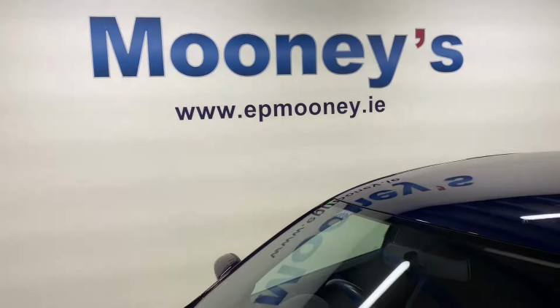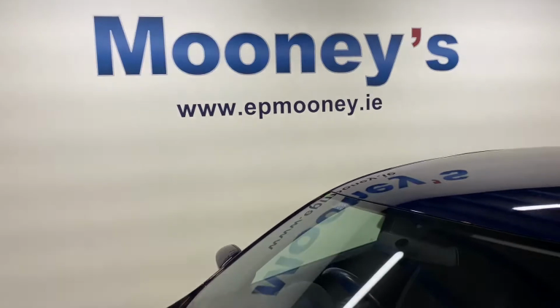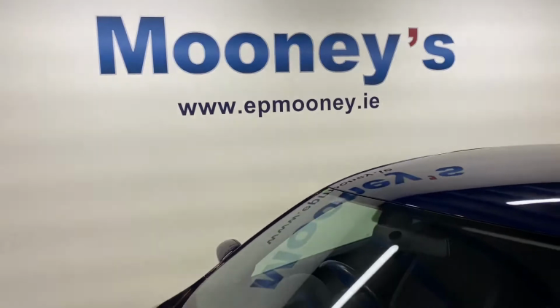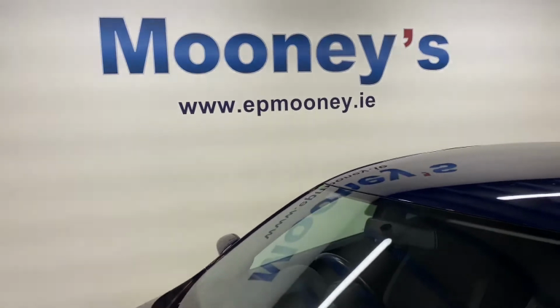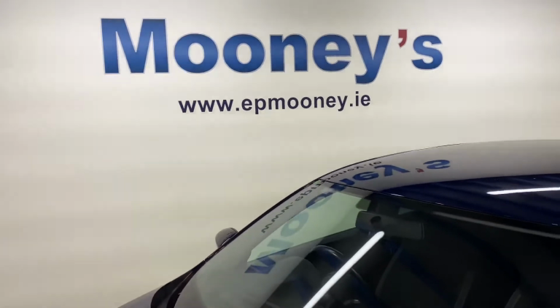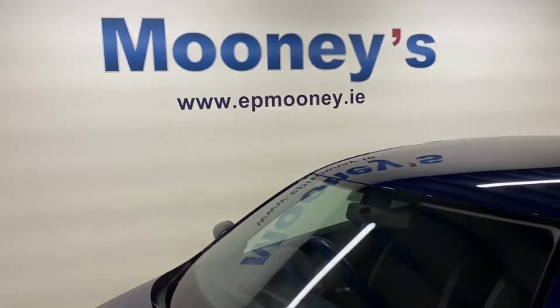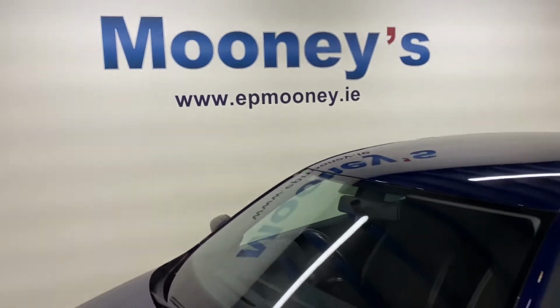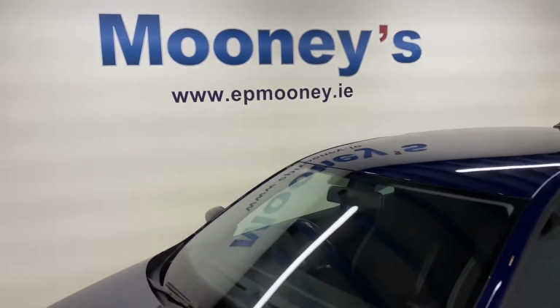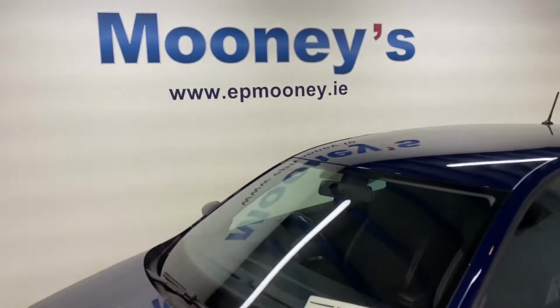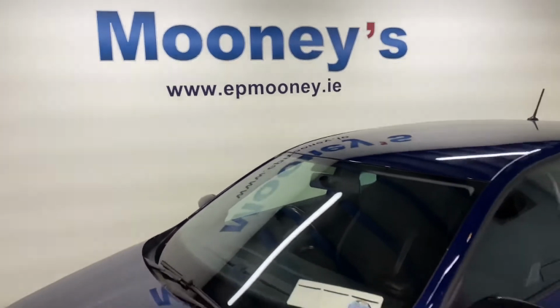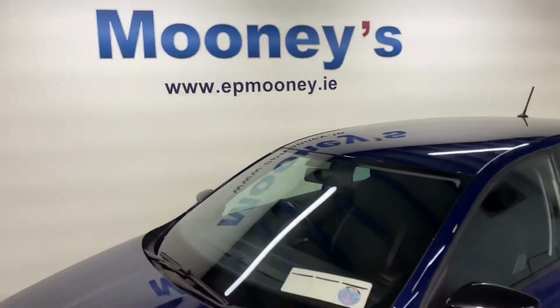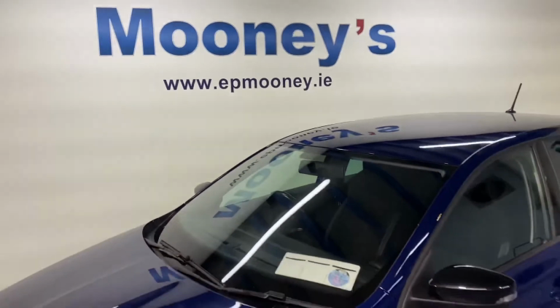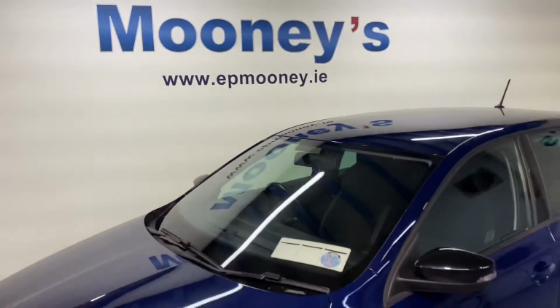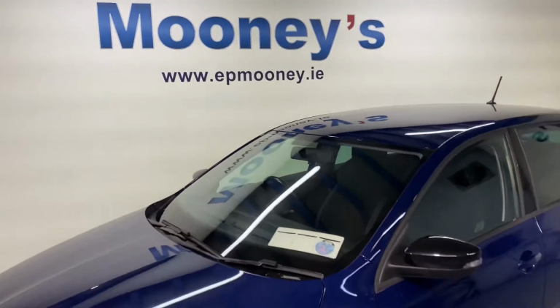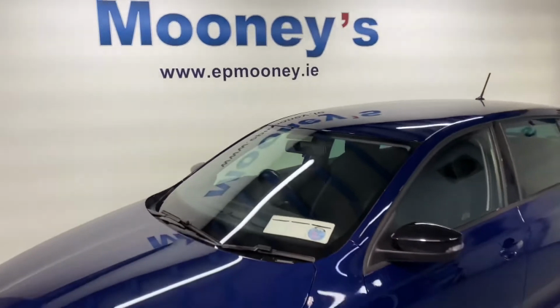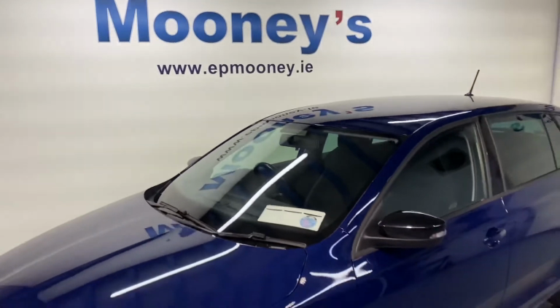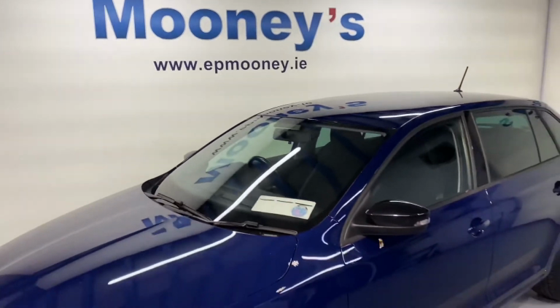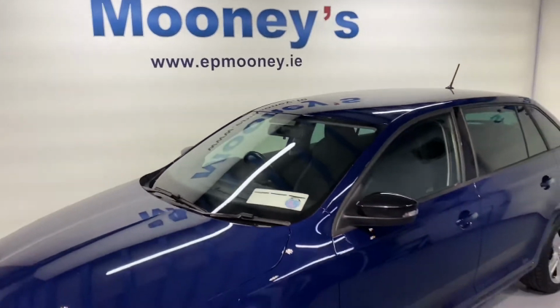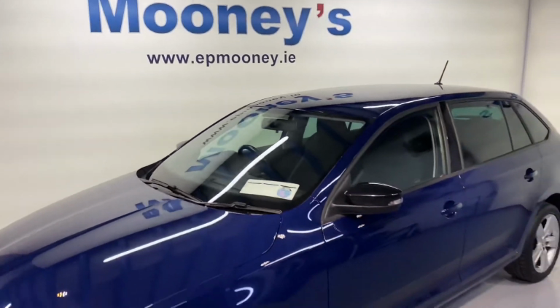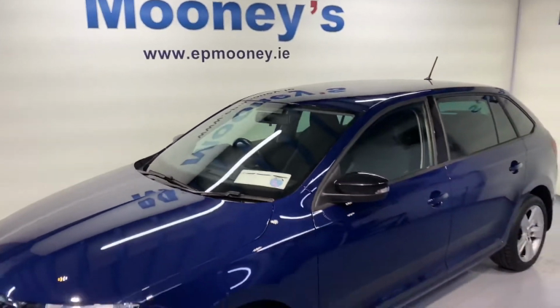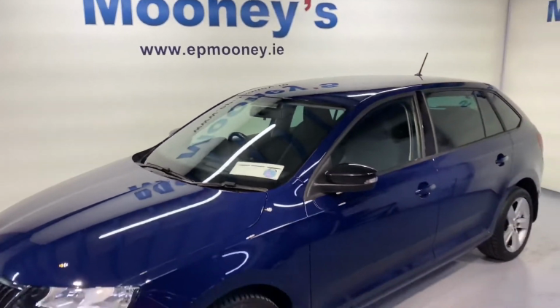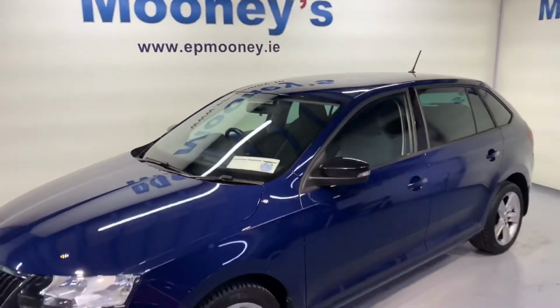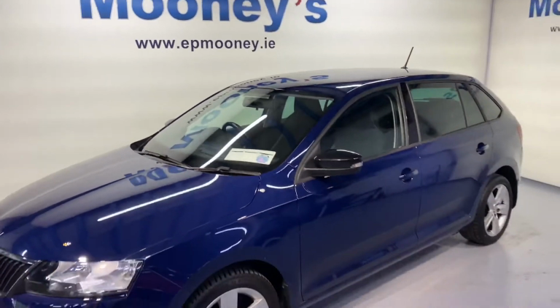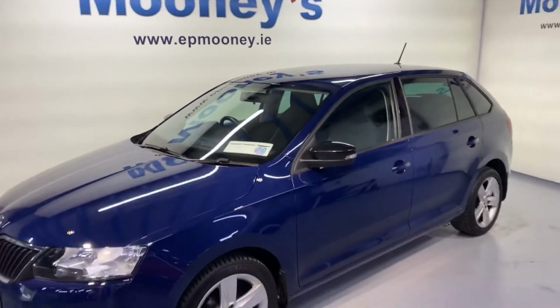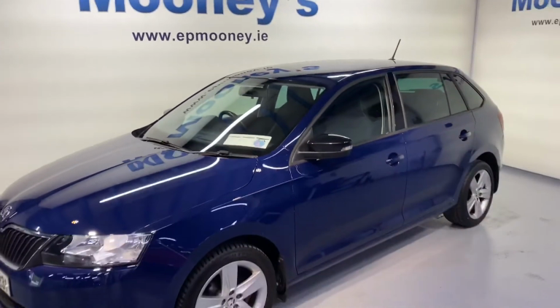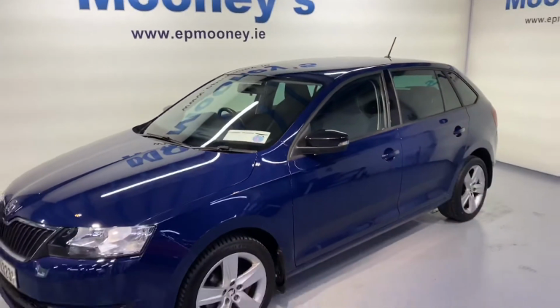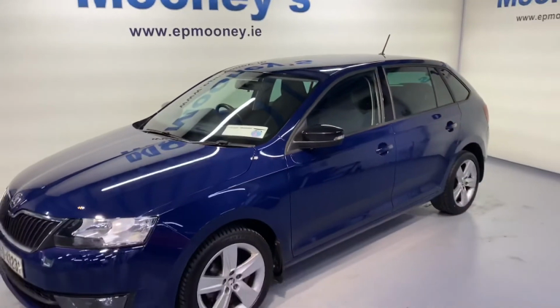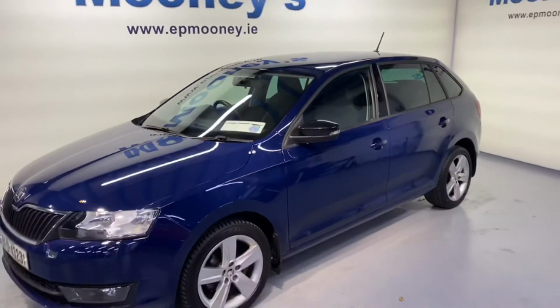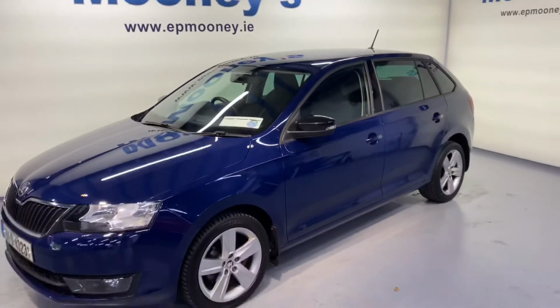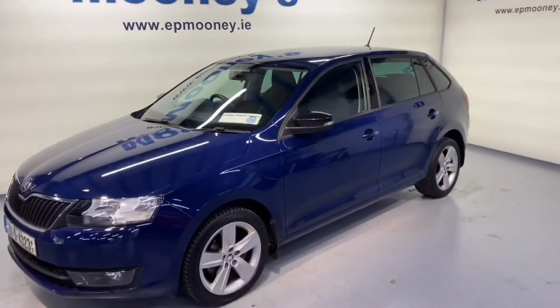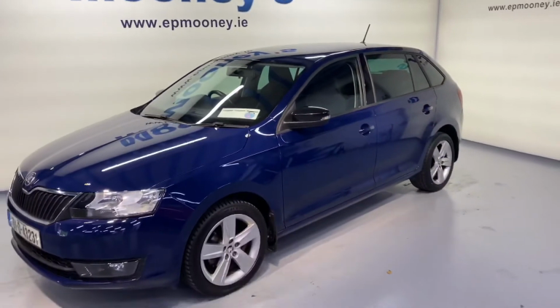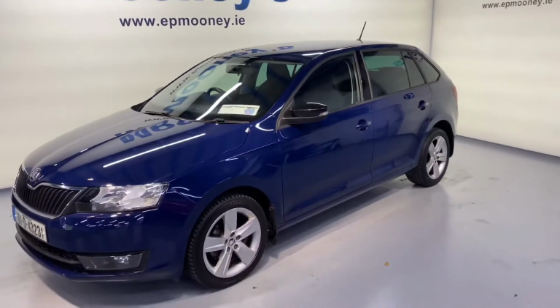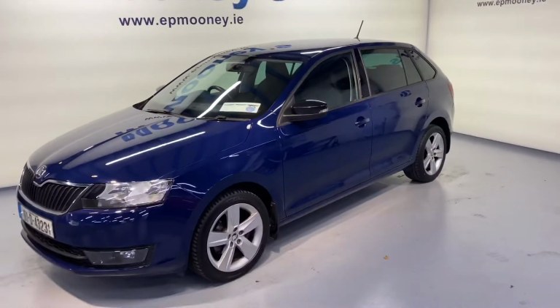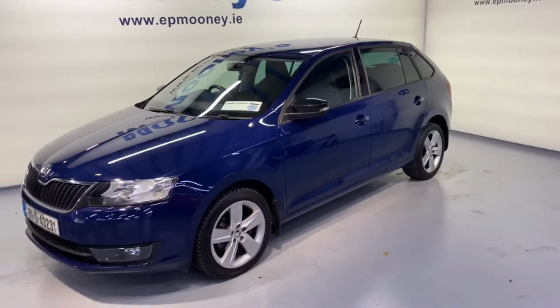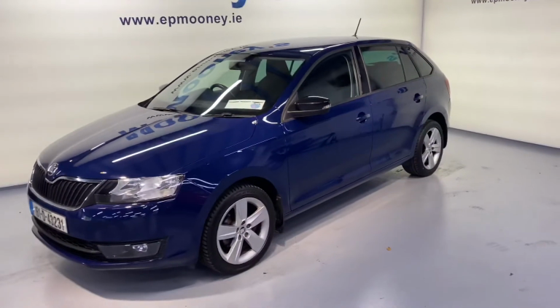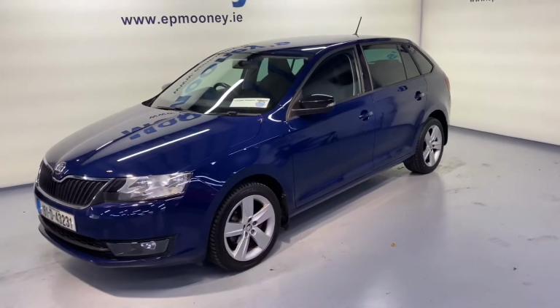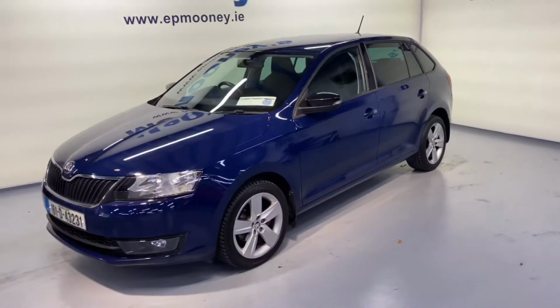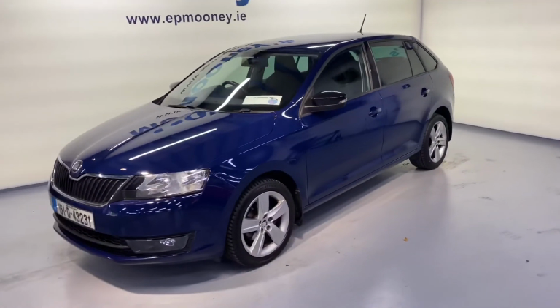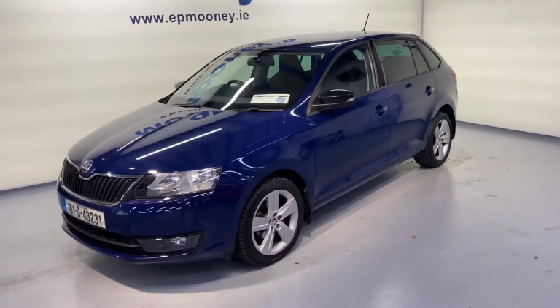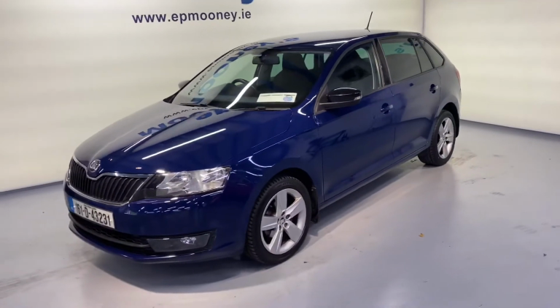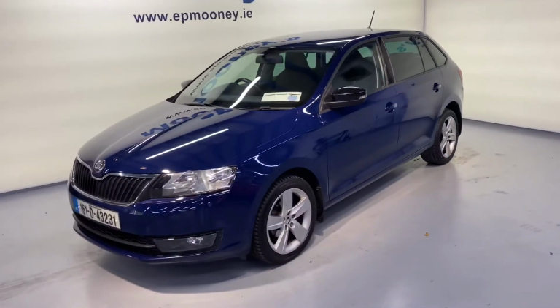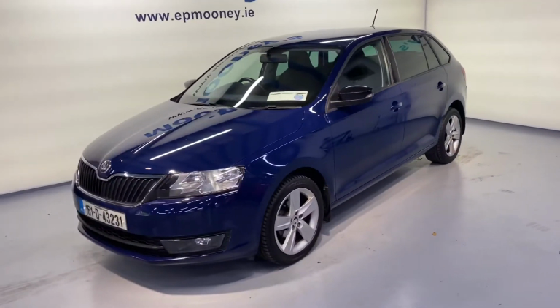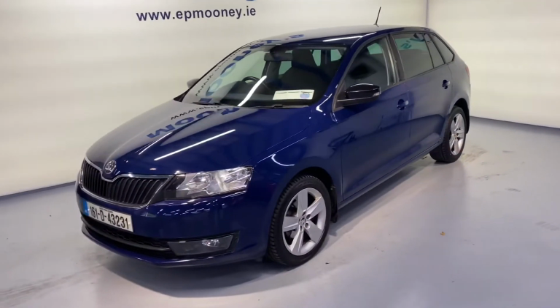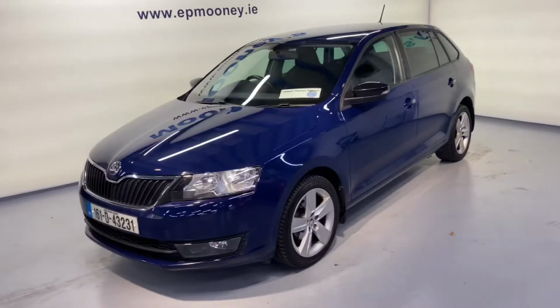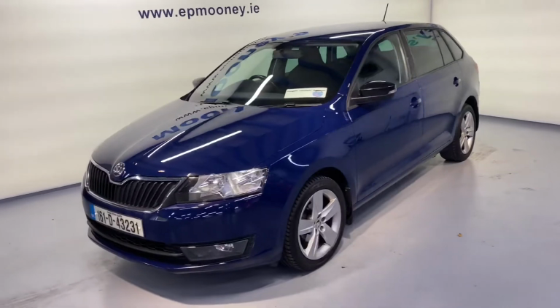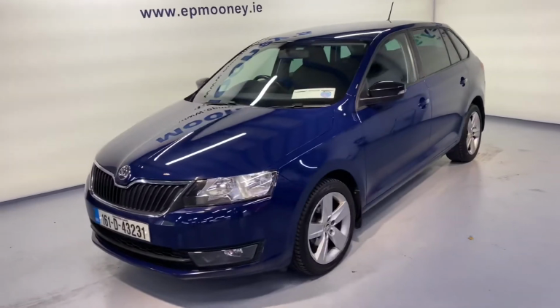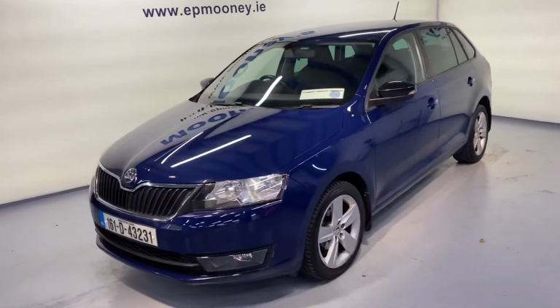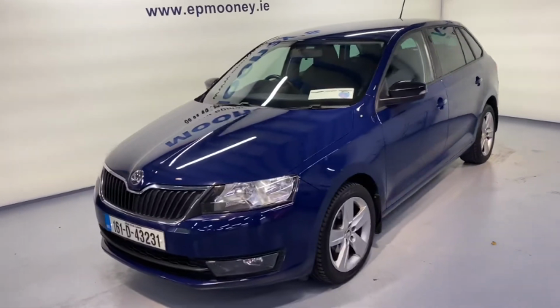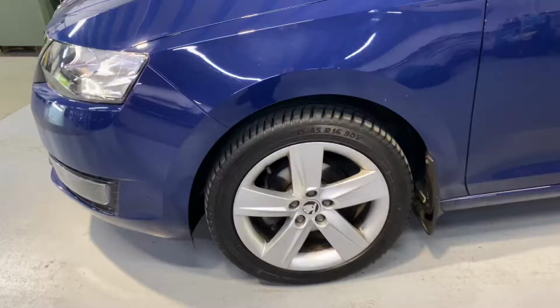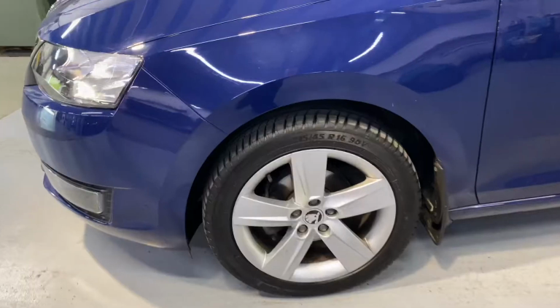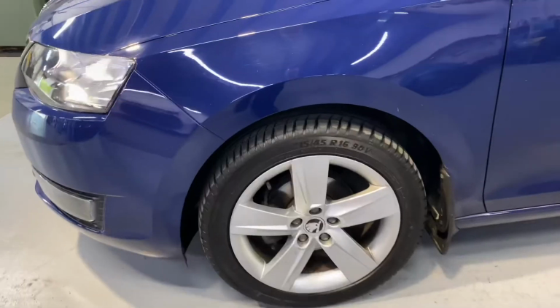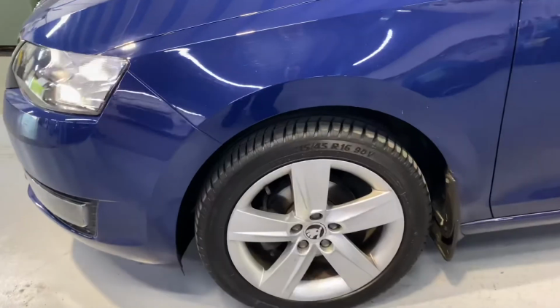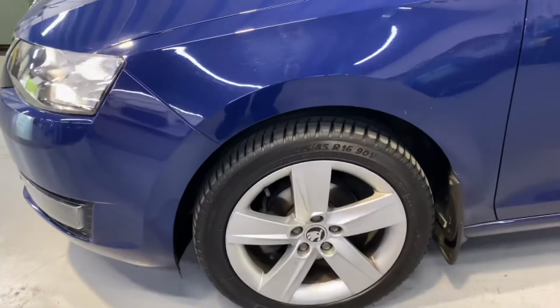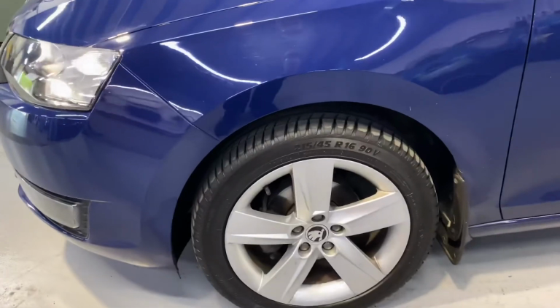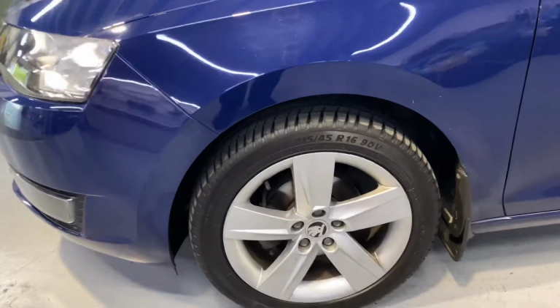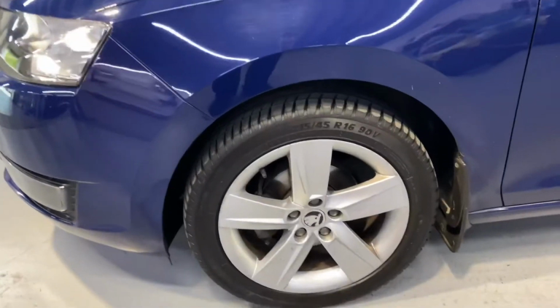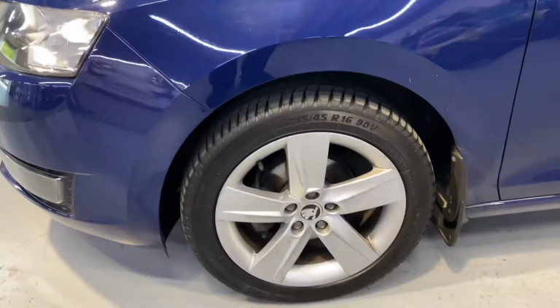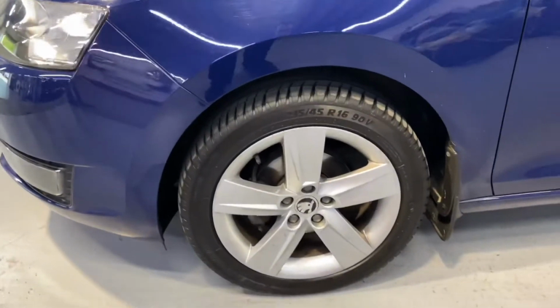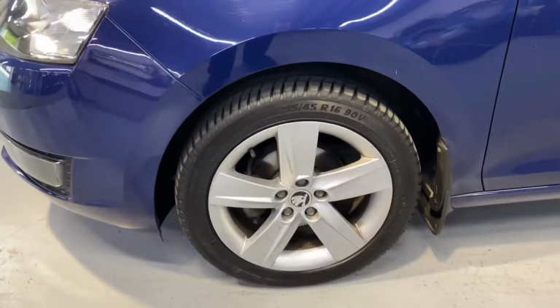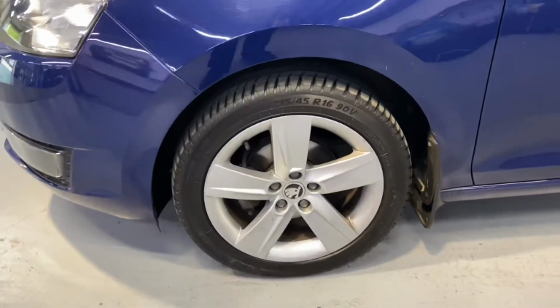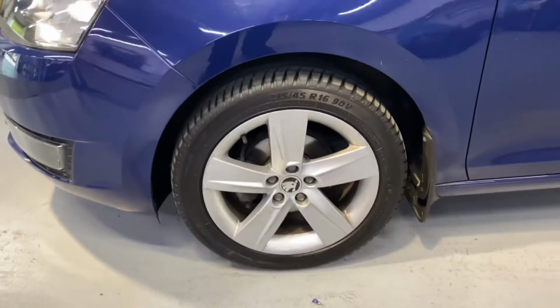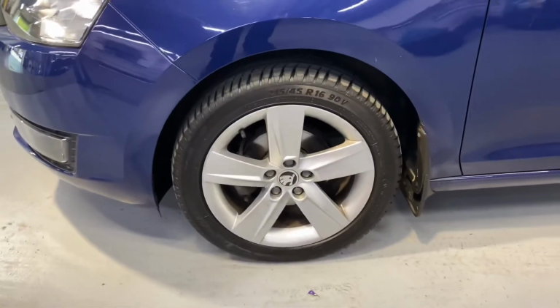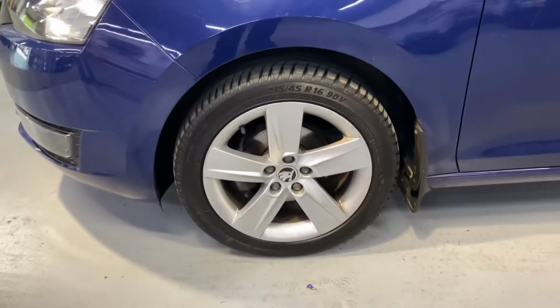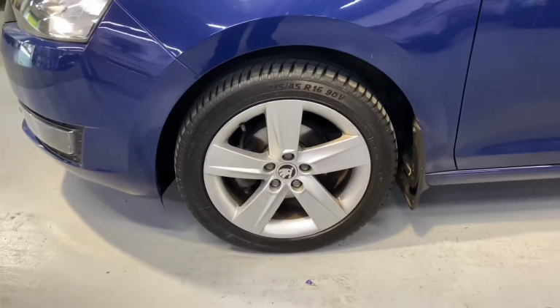Welcome to Mooney's Garage here on the Lonewell Road. We have this immaculate low mileage 161 Skoda Rapid available for sale.